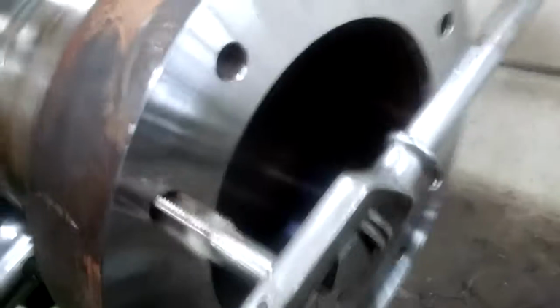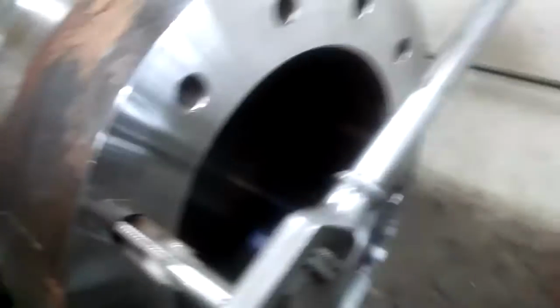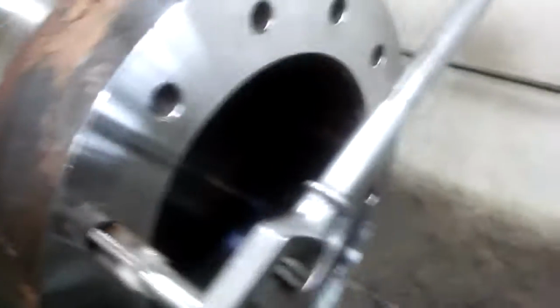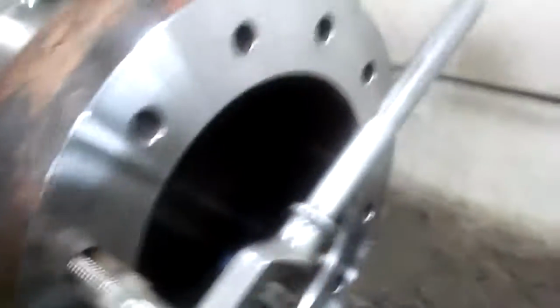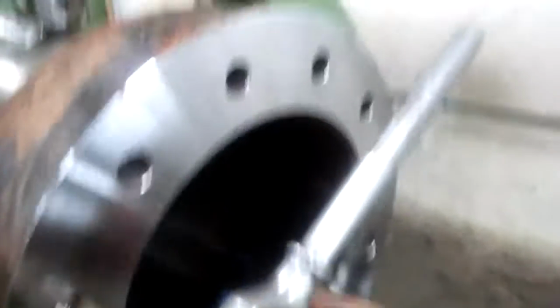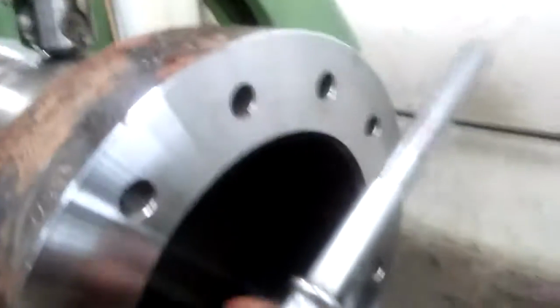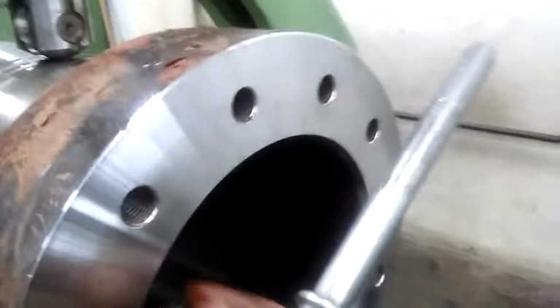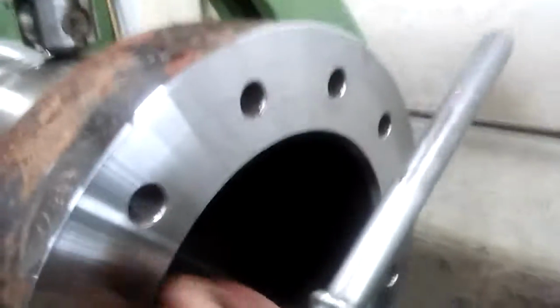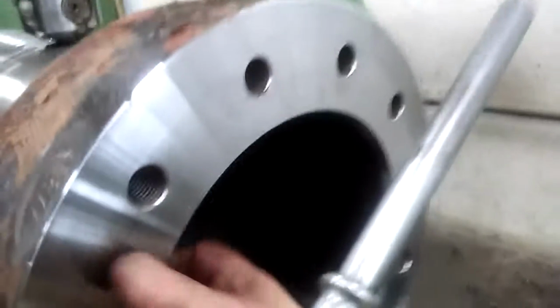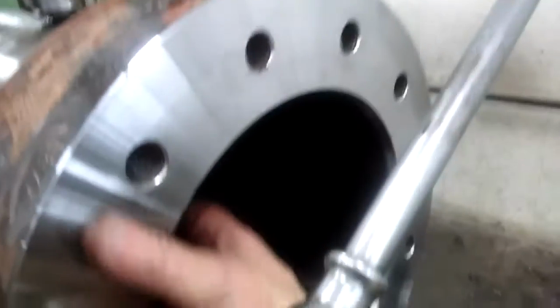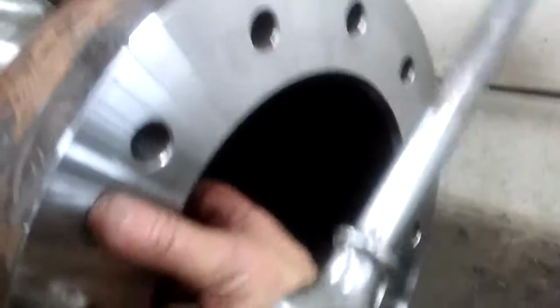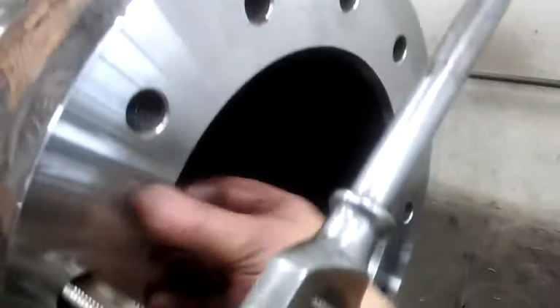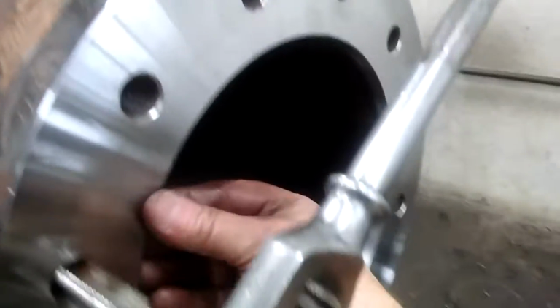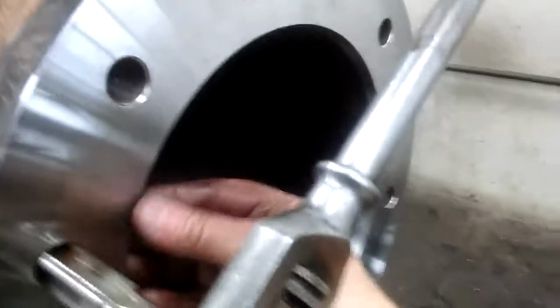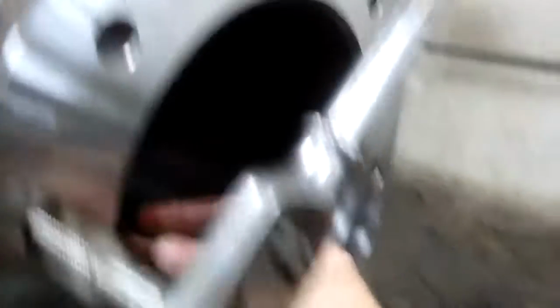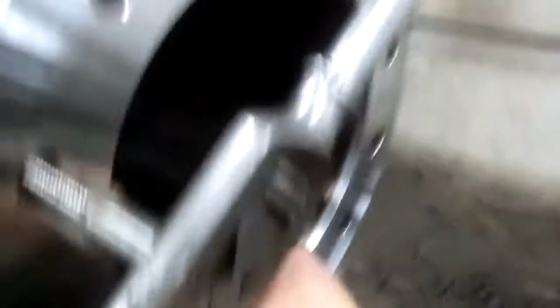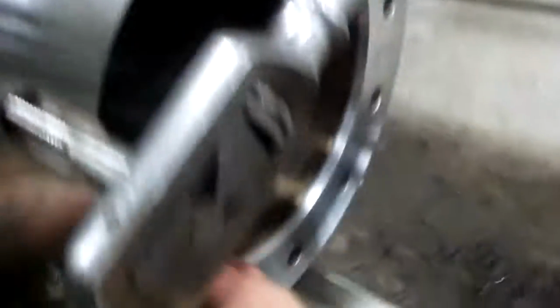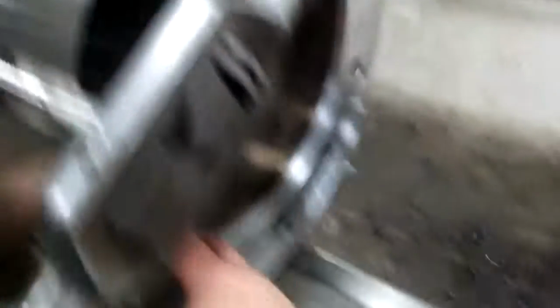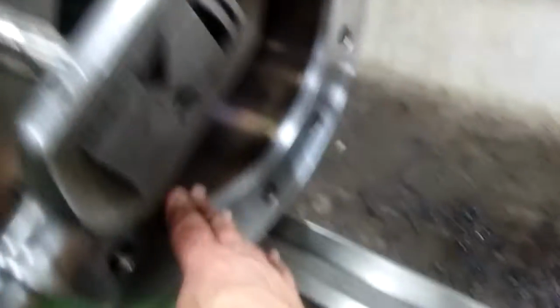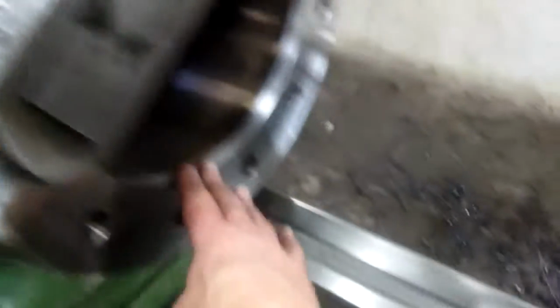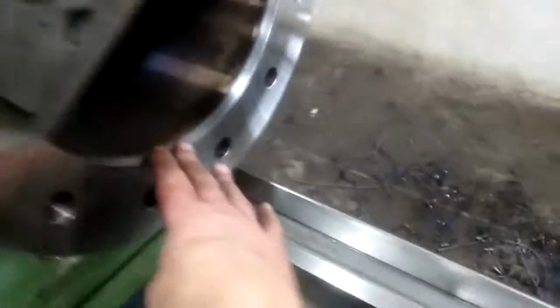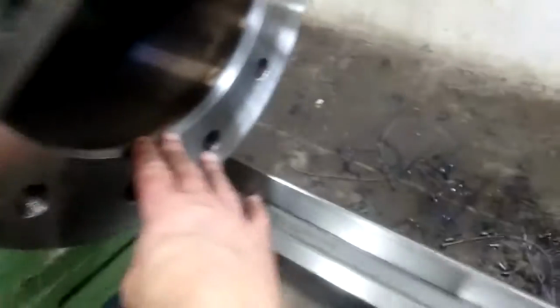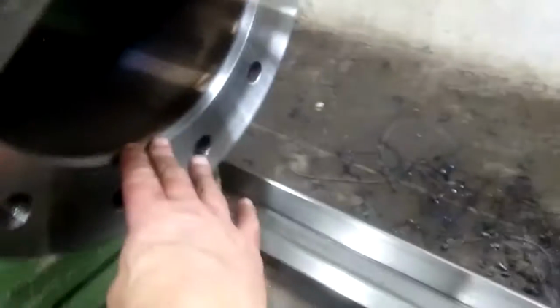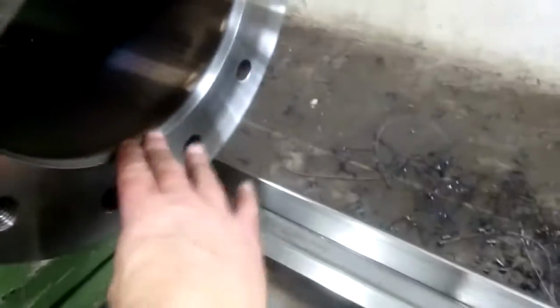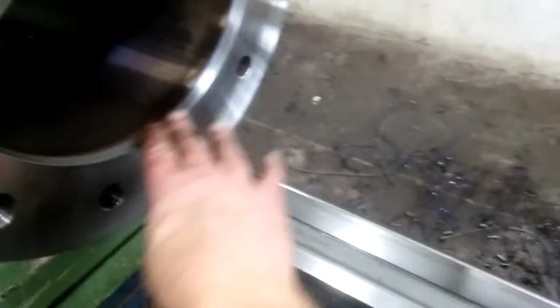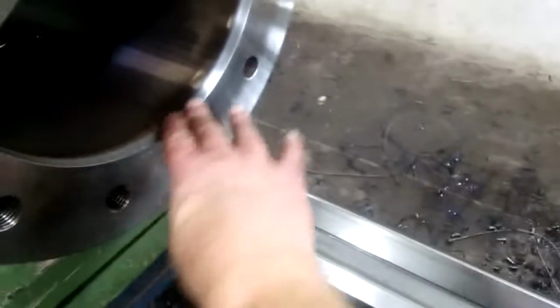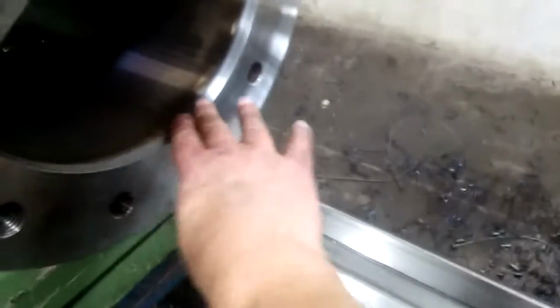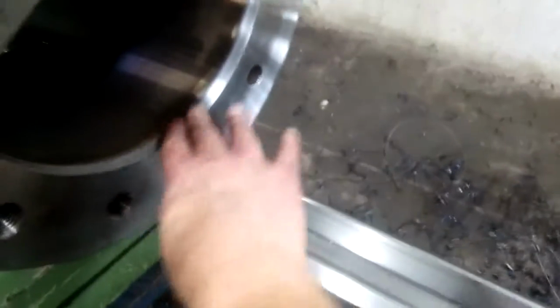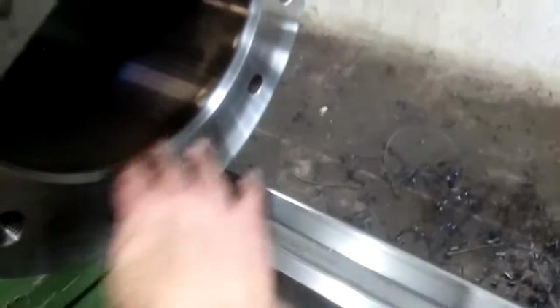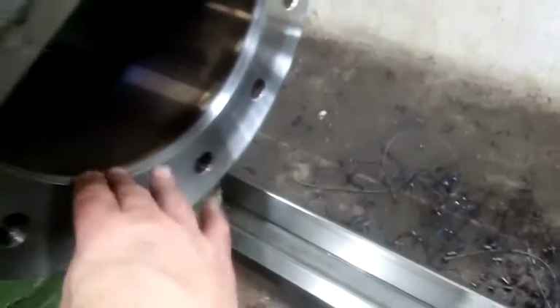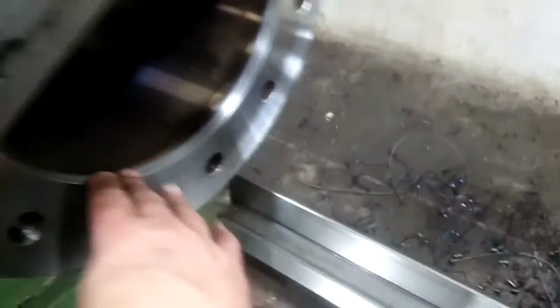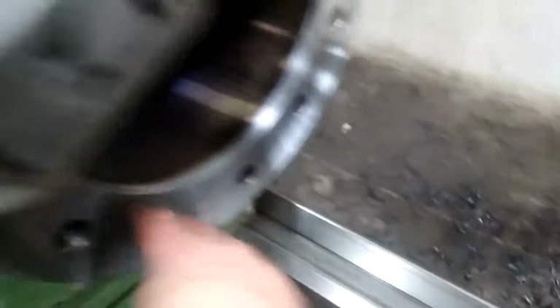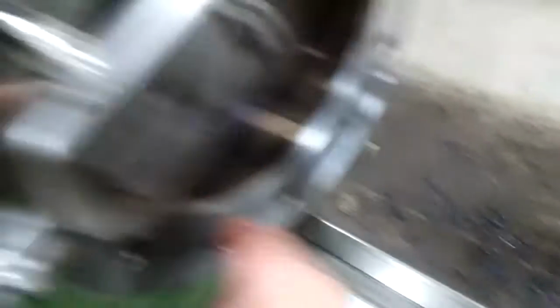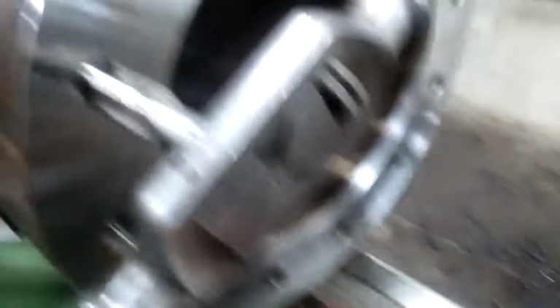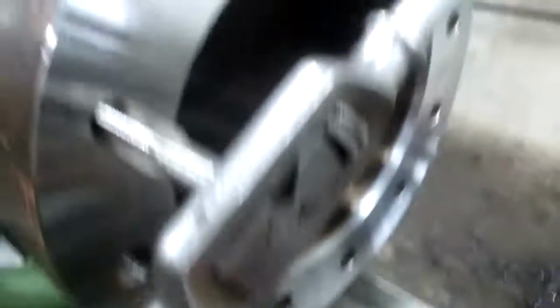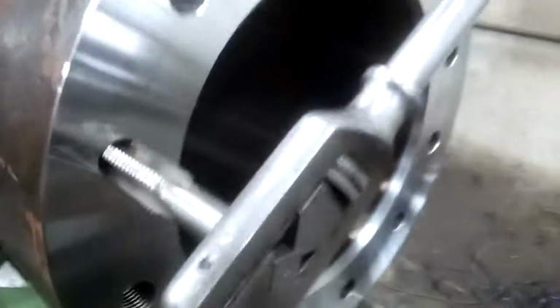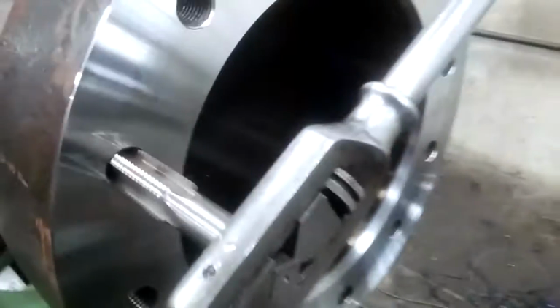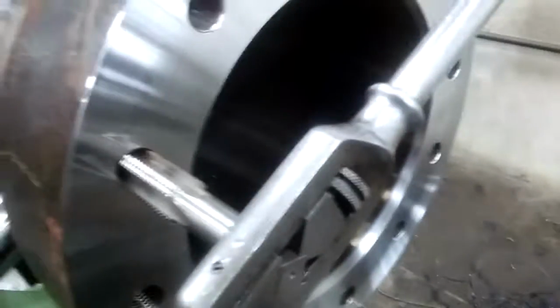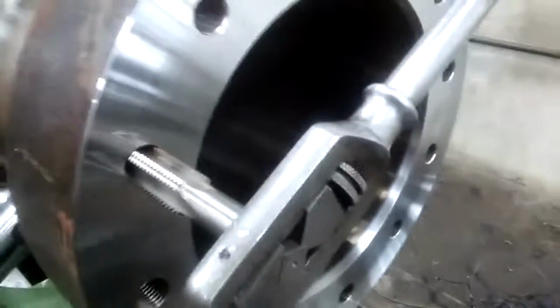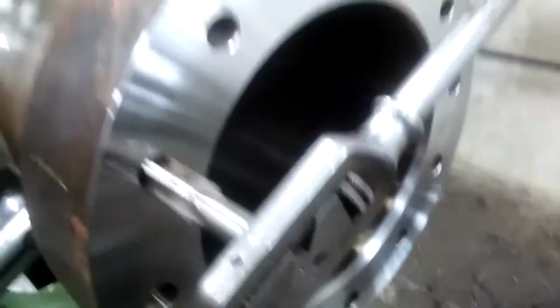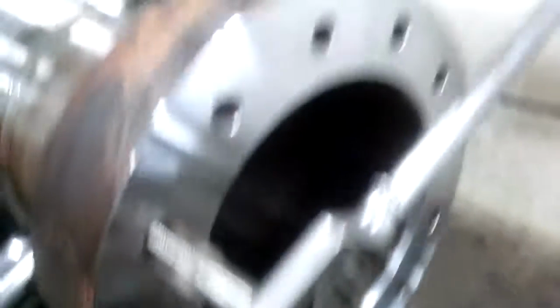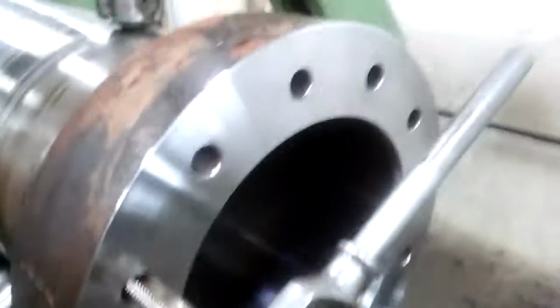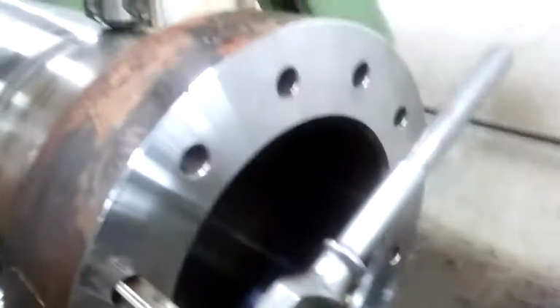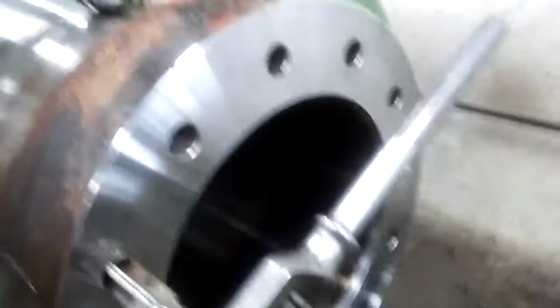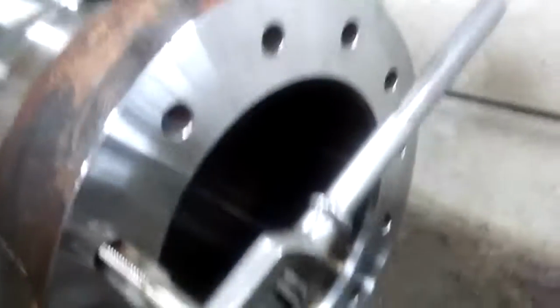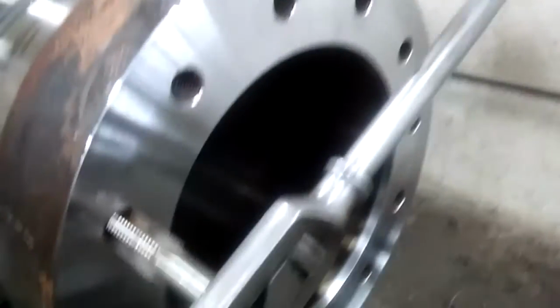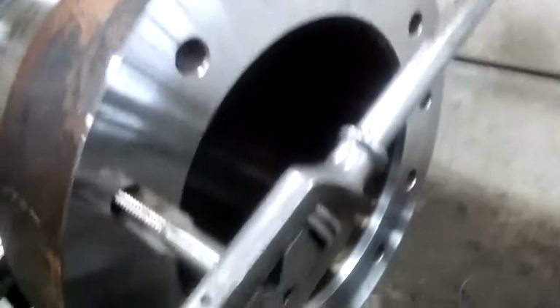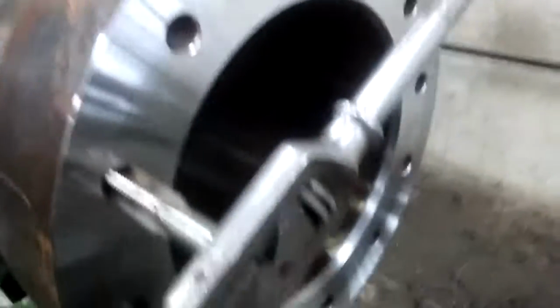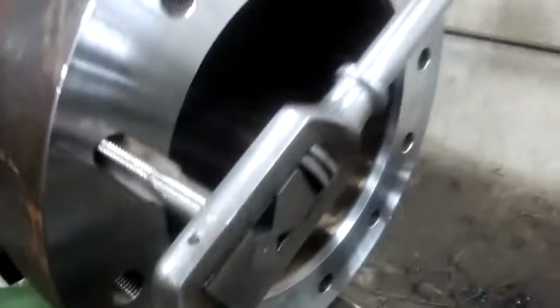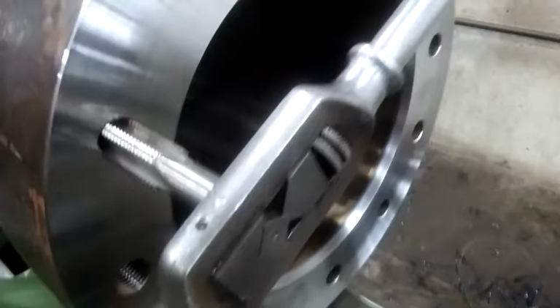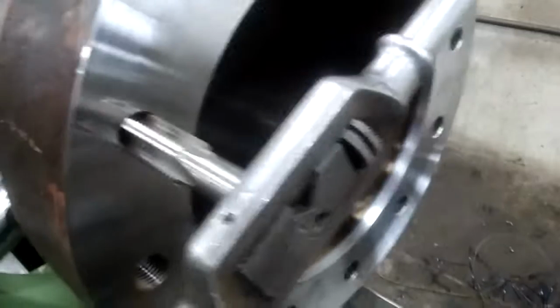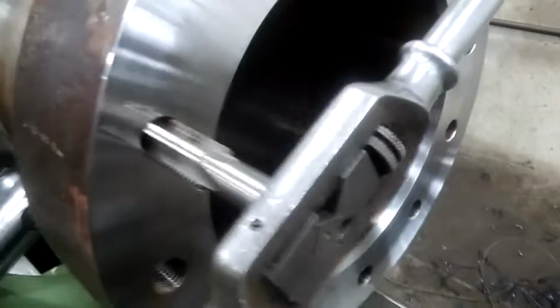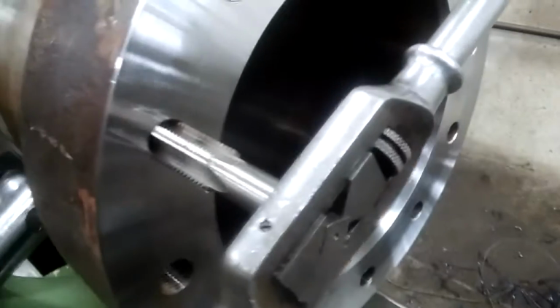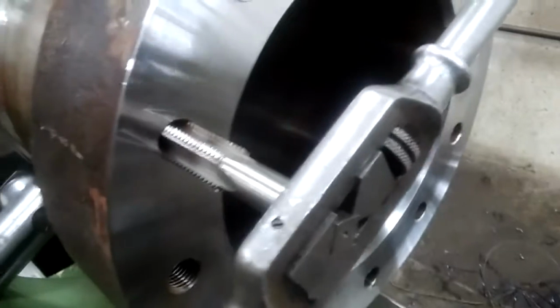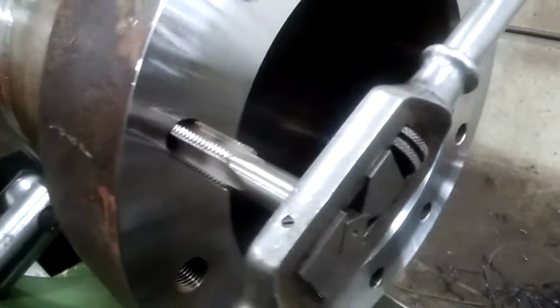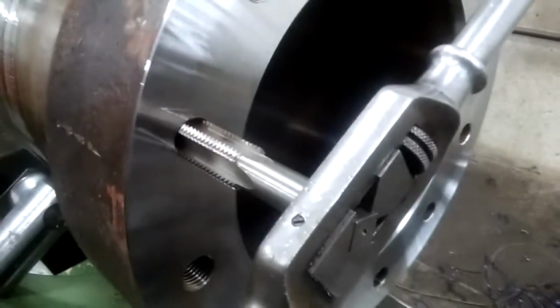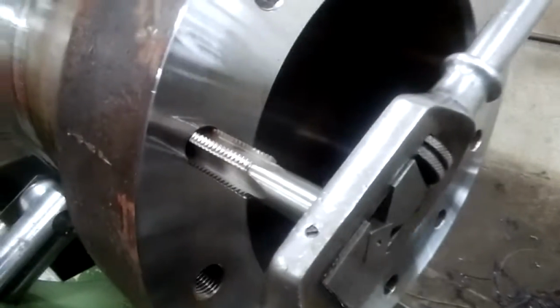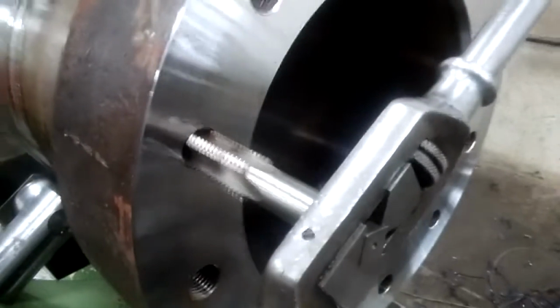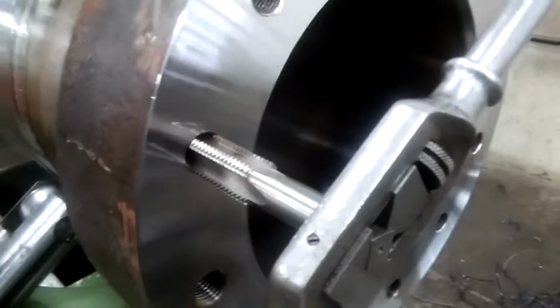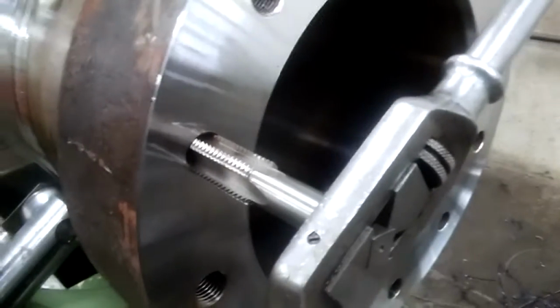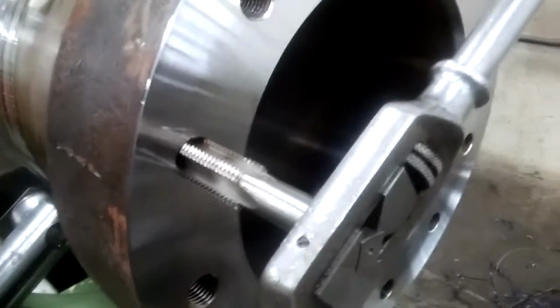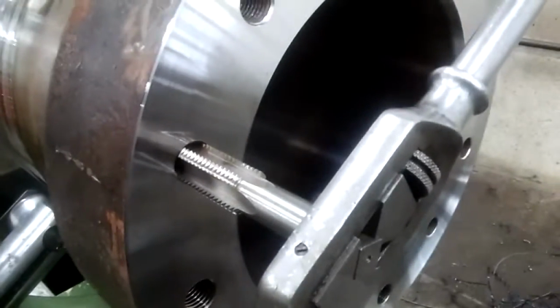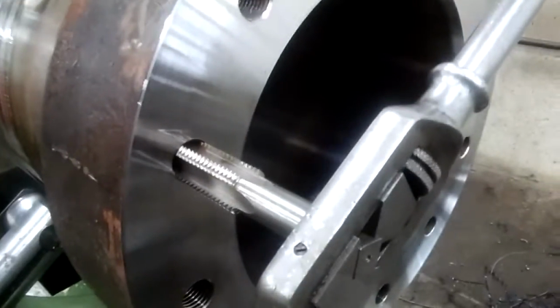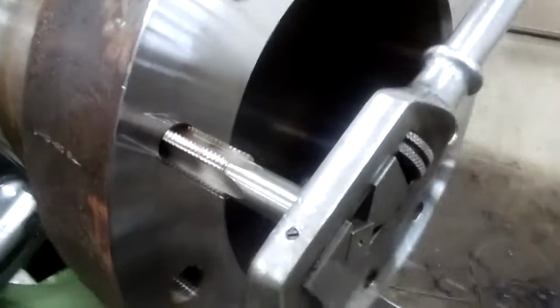And now I faced off the end of it and put the chamfer inside, and now I'm finishing up by tapping the holes.